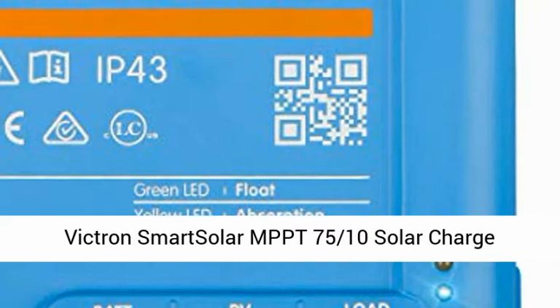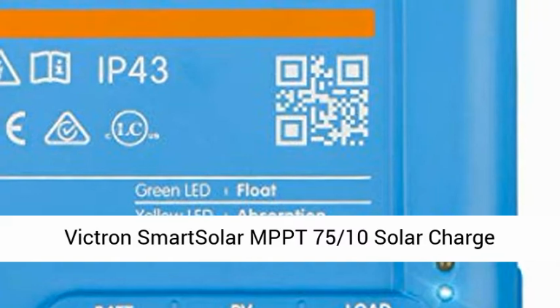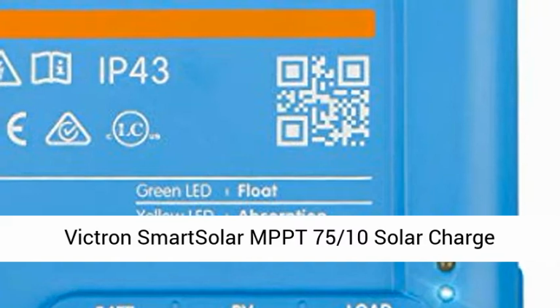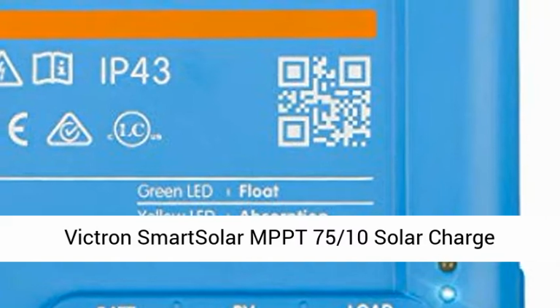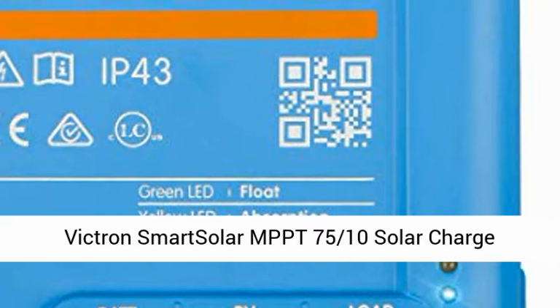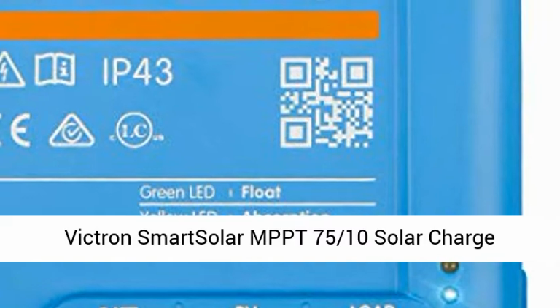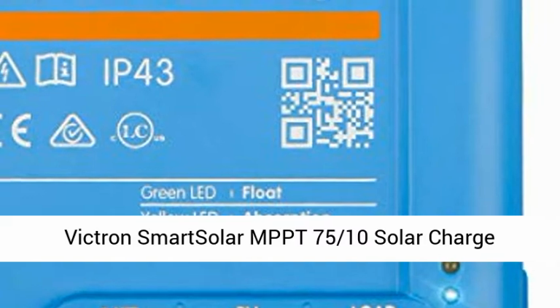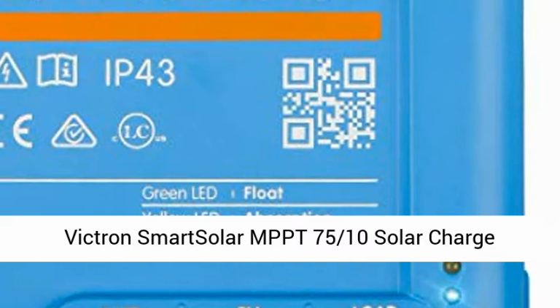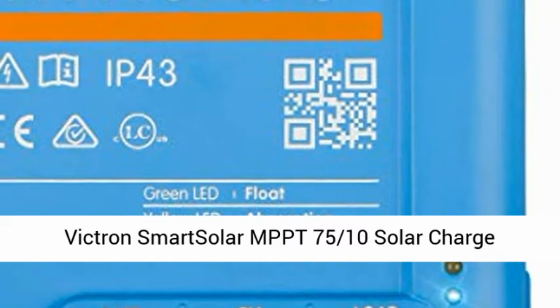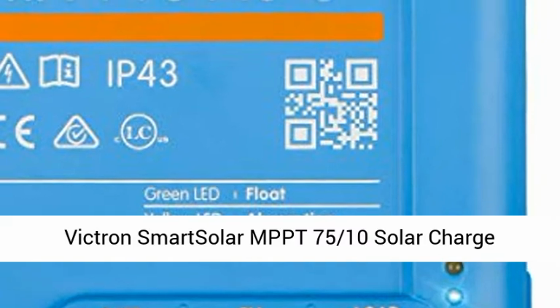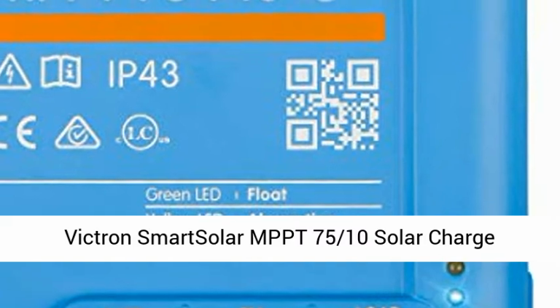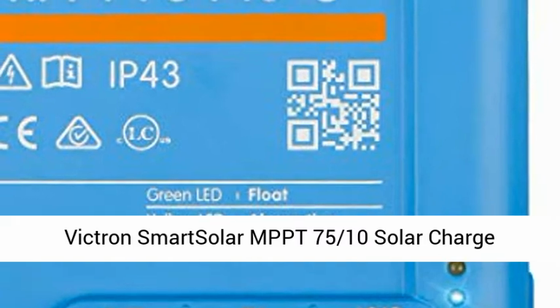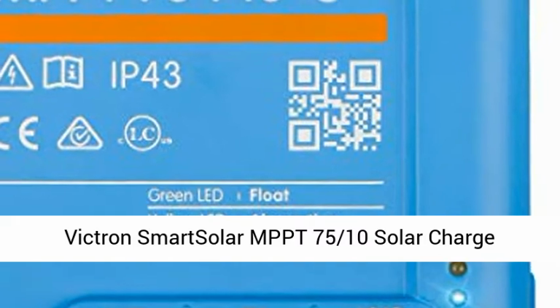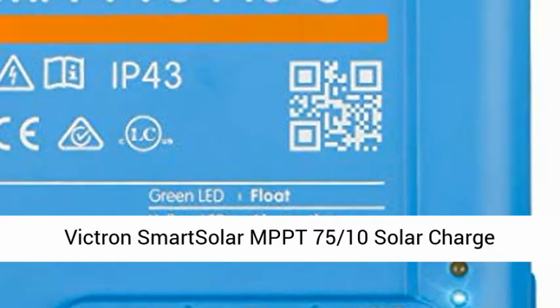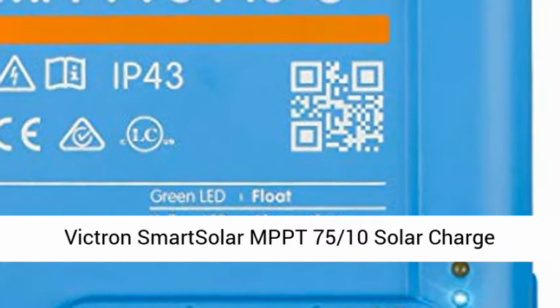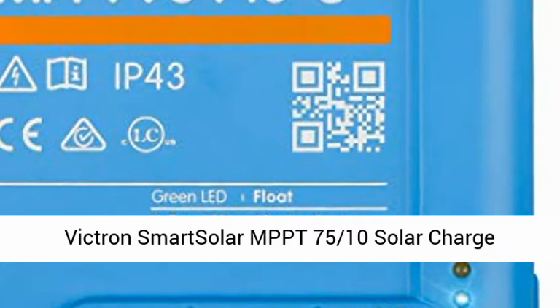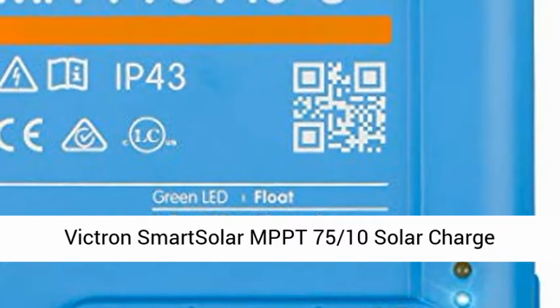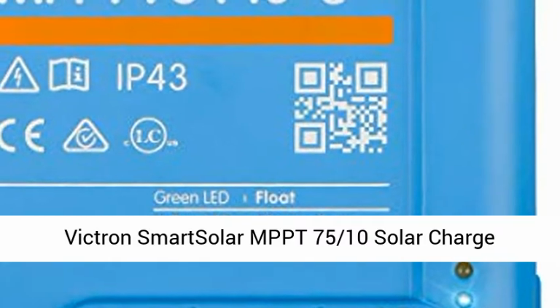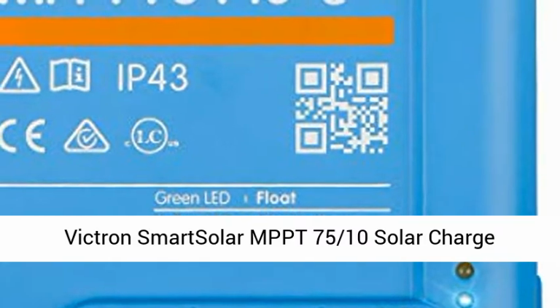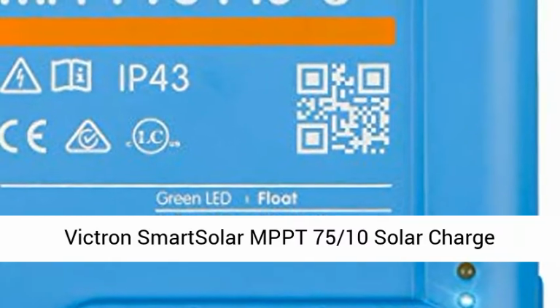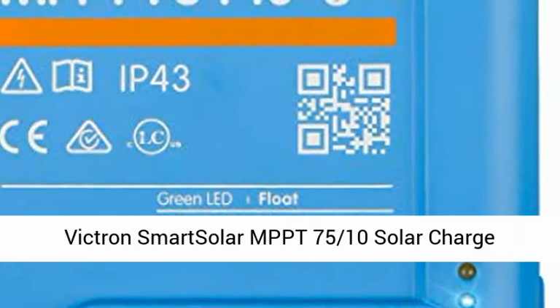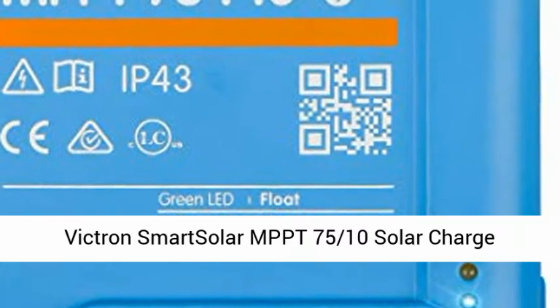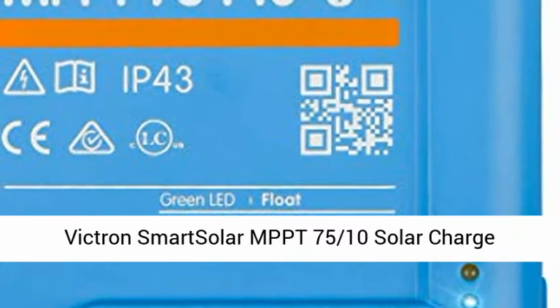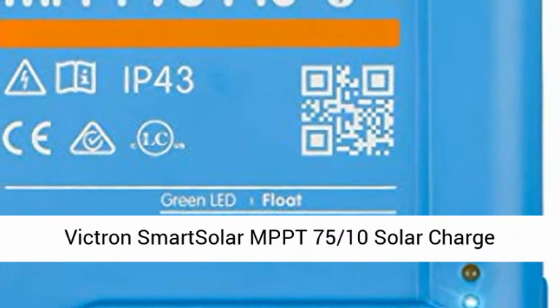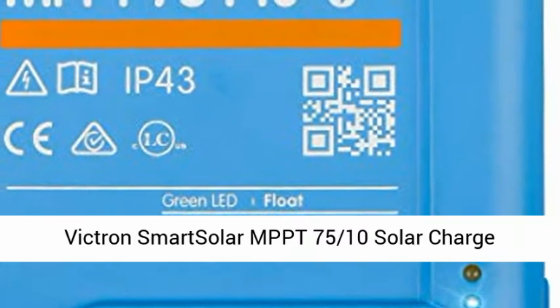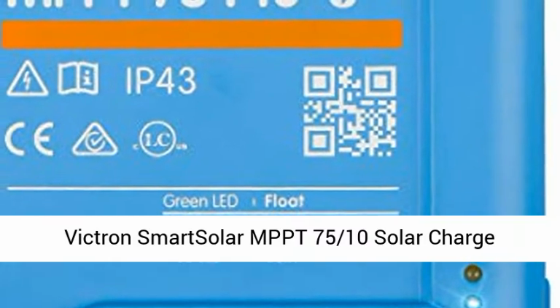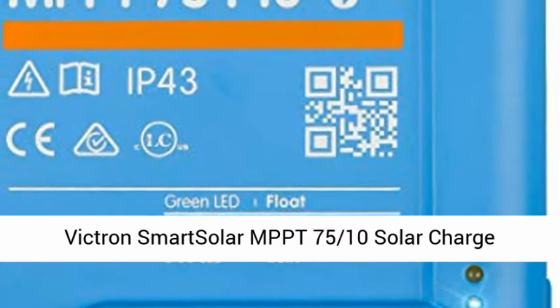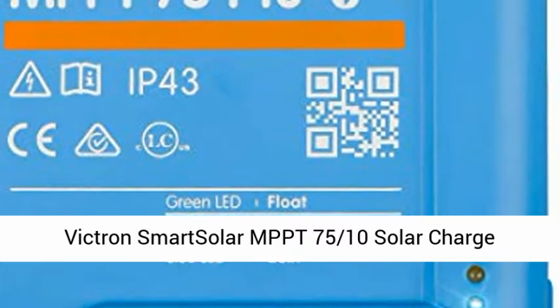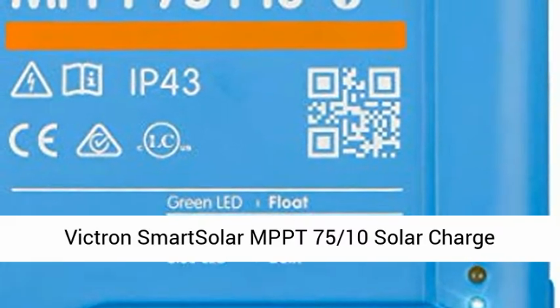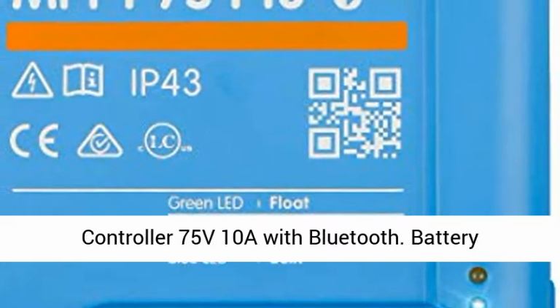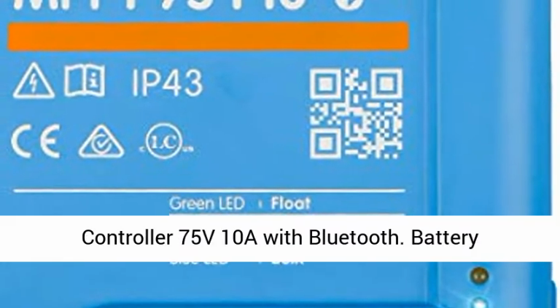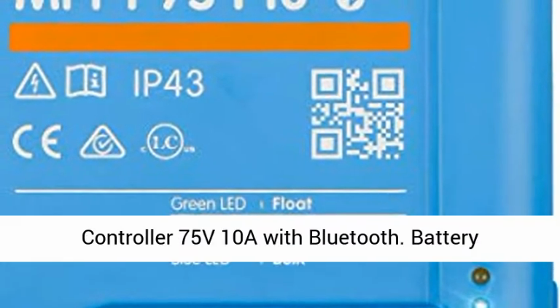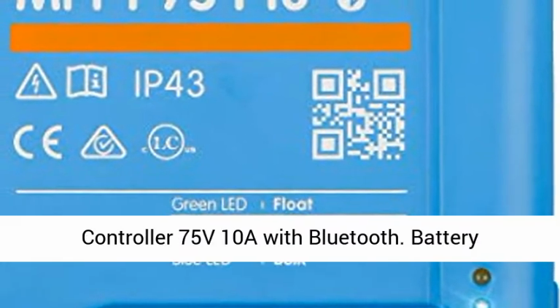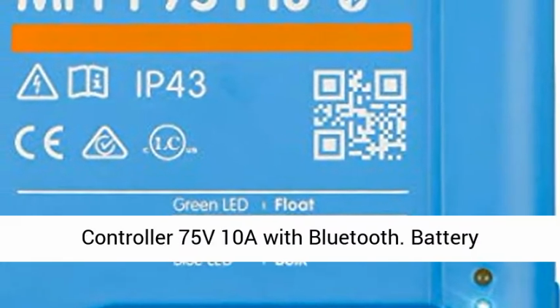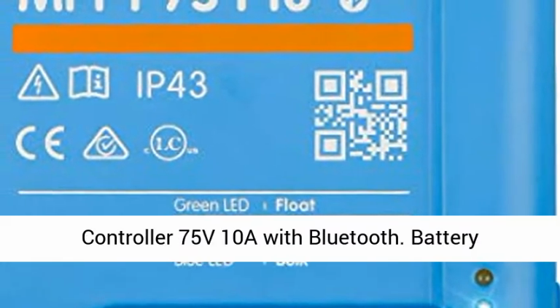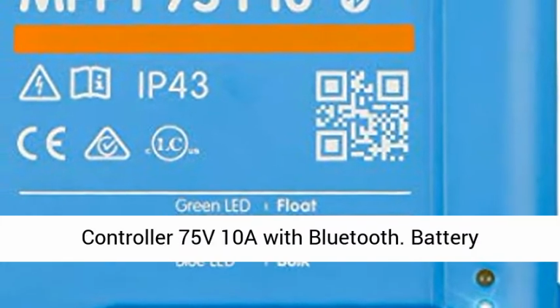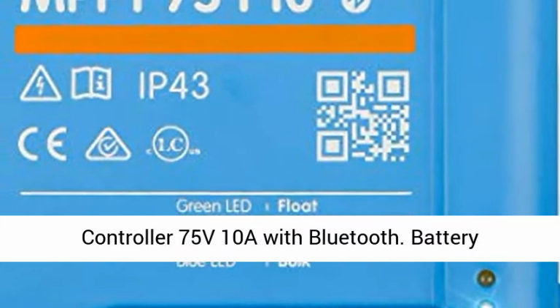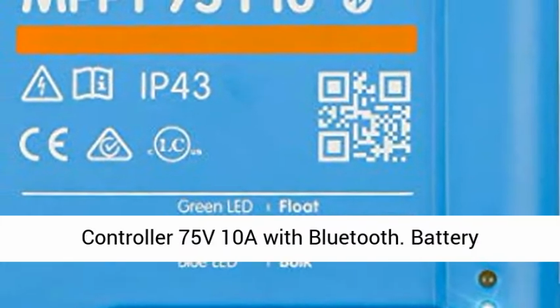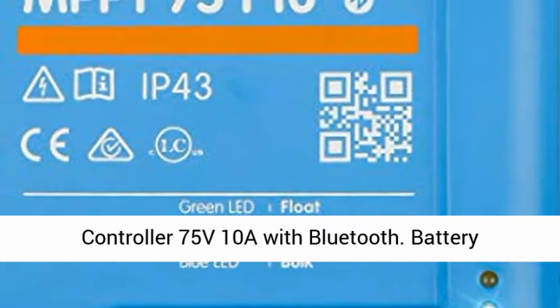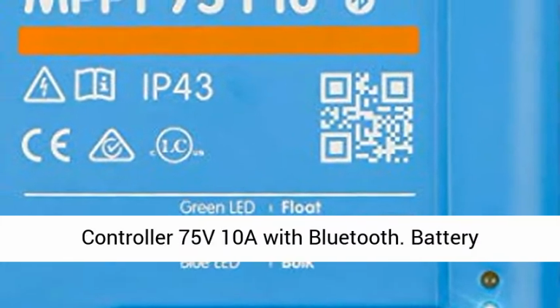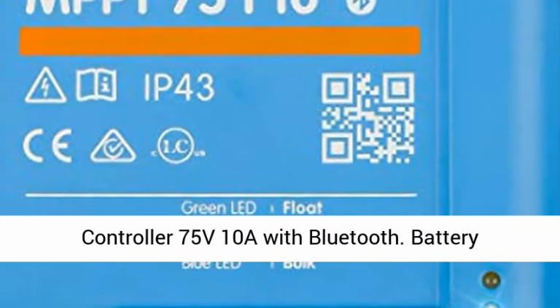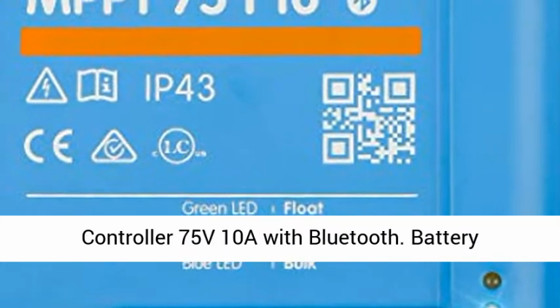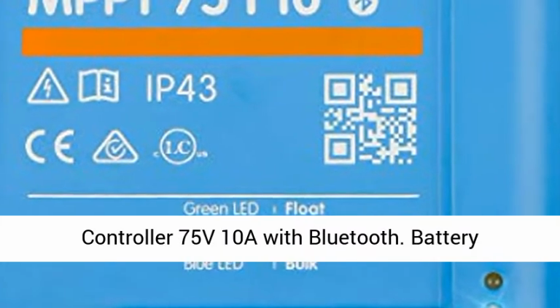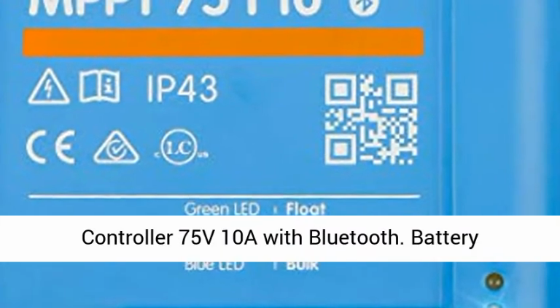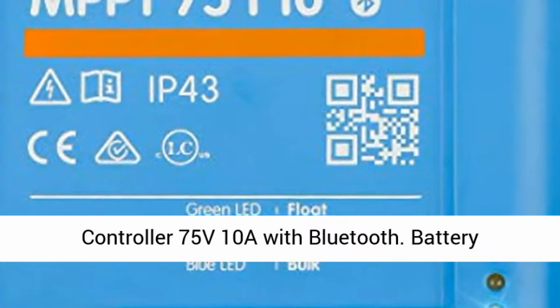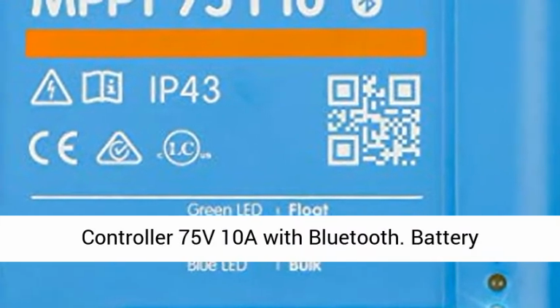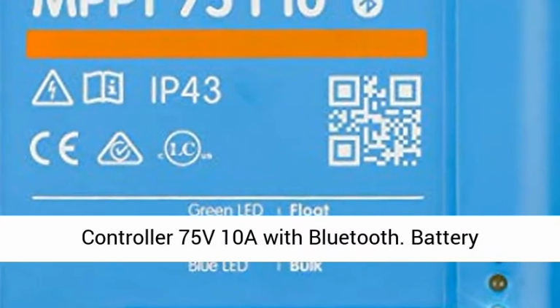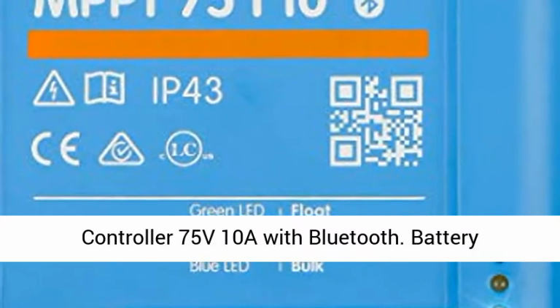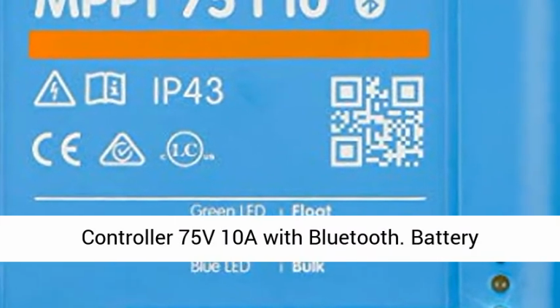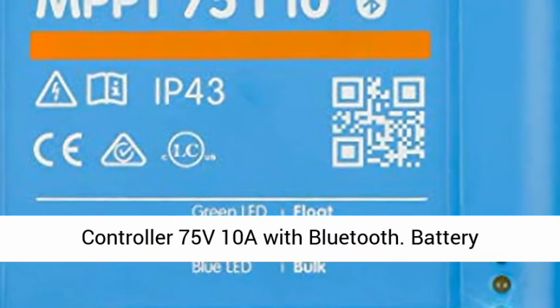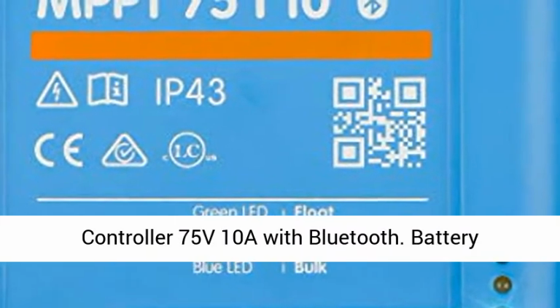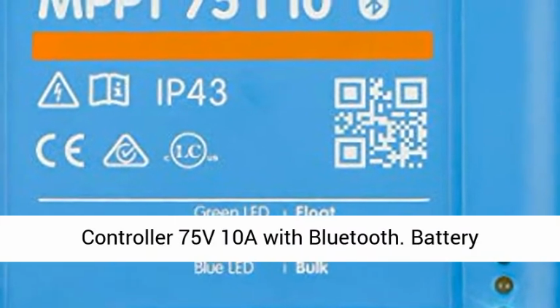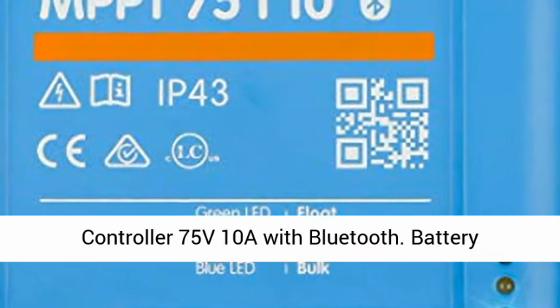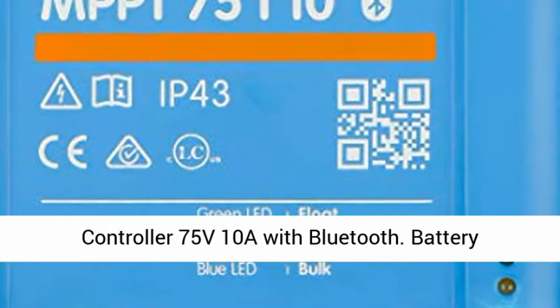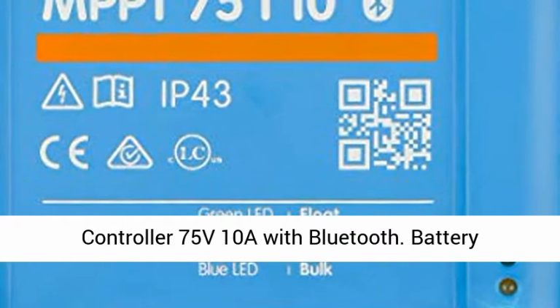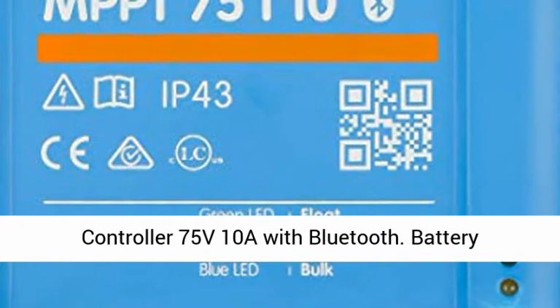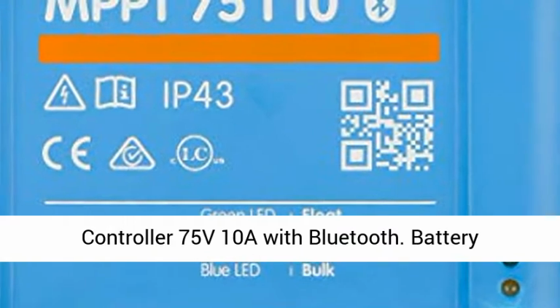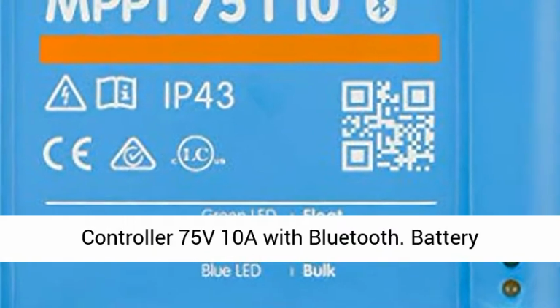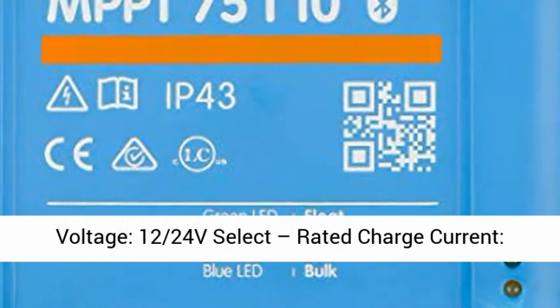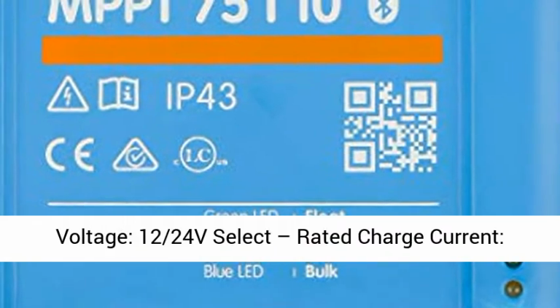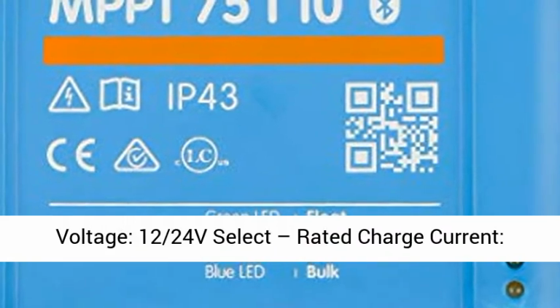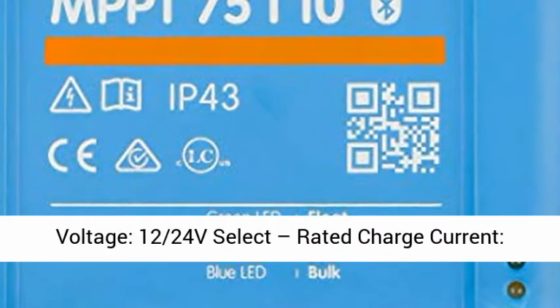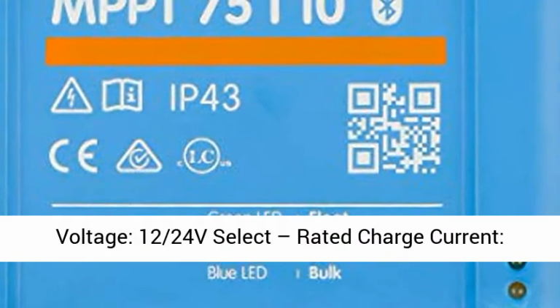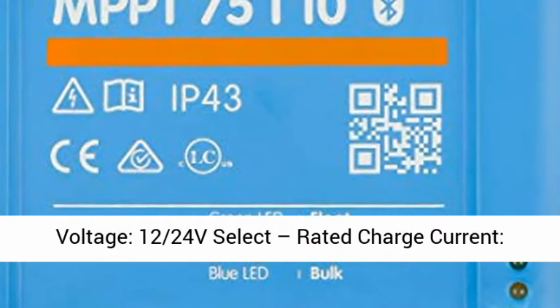Victron Smart Solar MPPT 75/10 Solar Charge Controller — 75V, 10A — with Bluetooth.